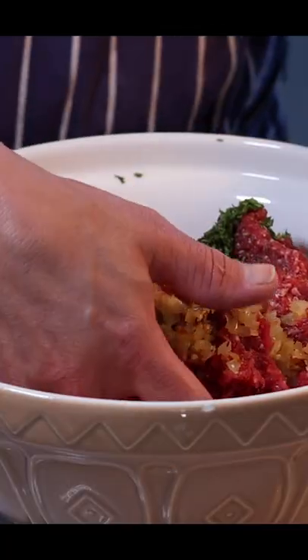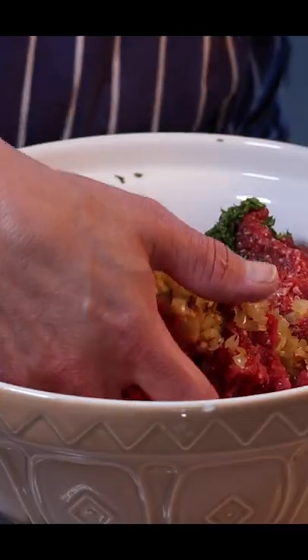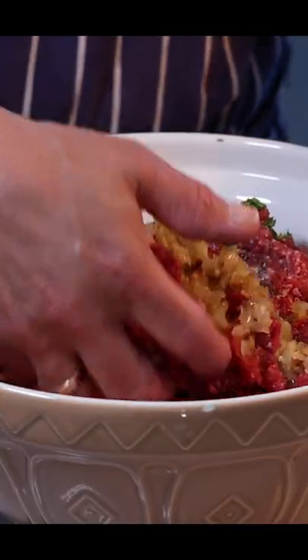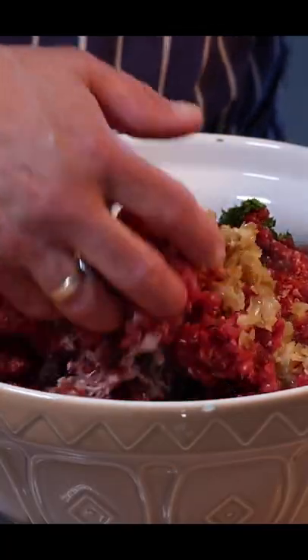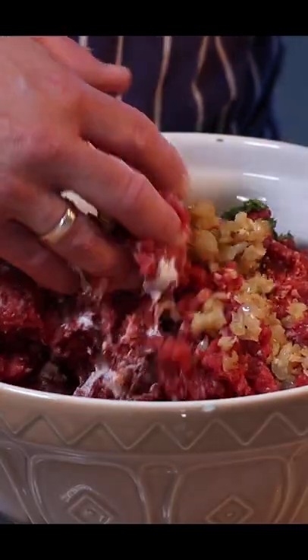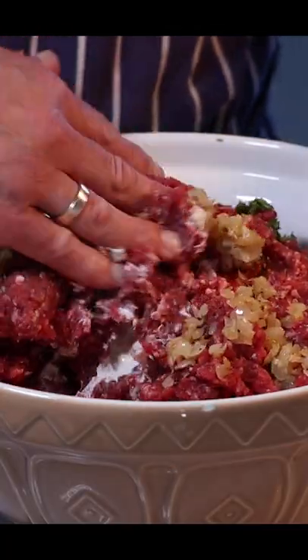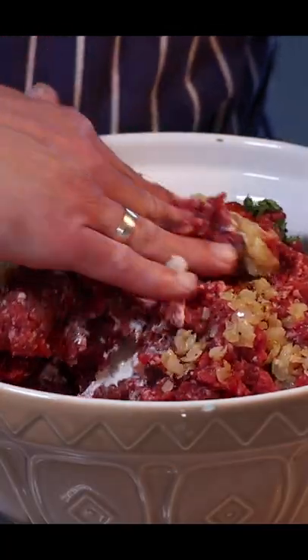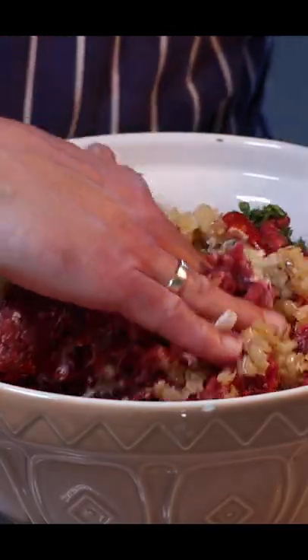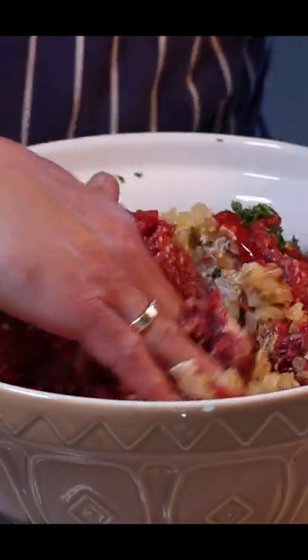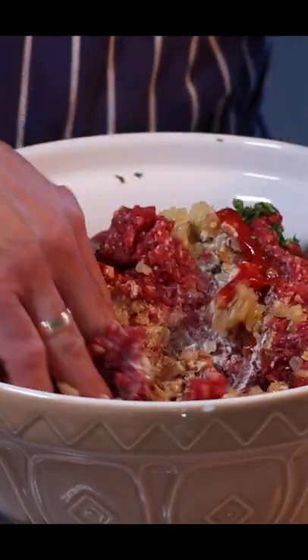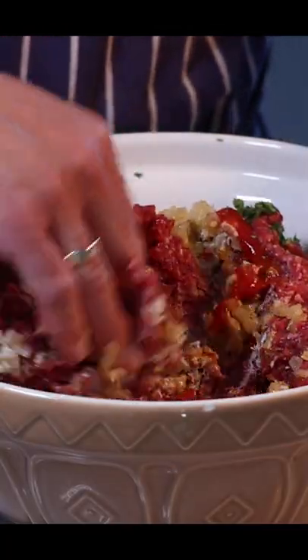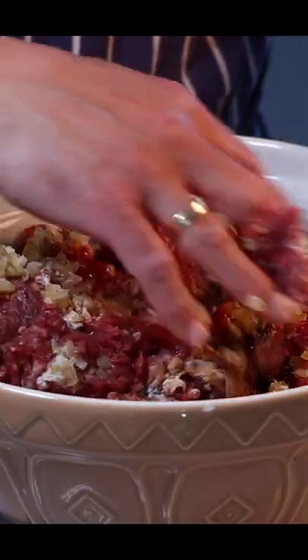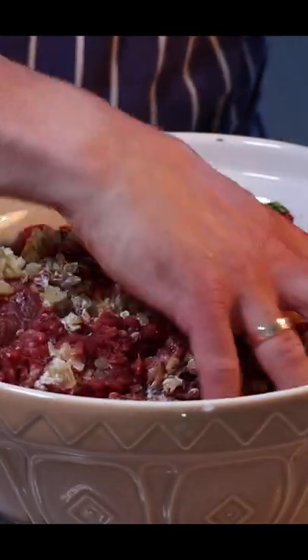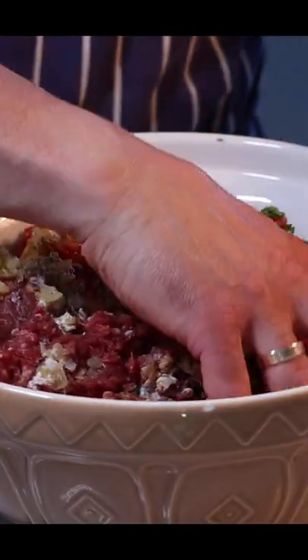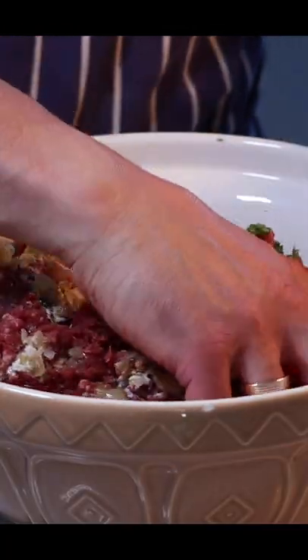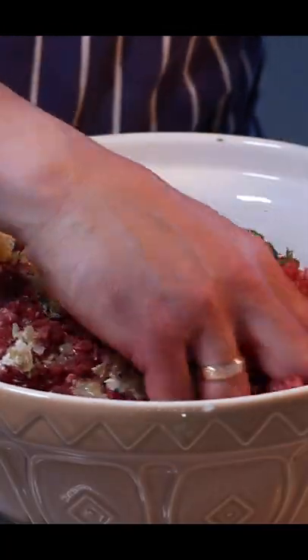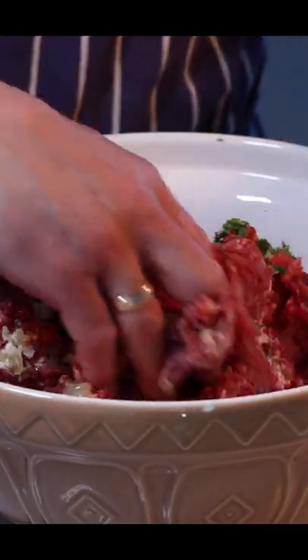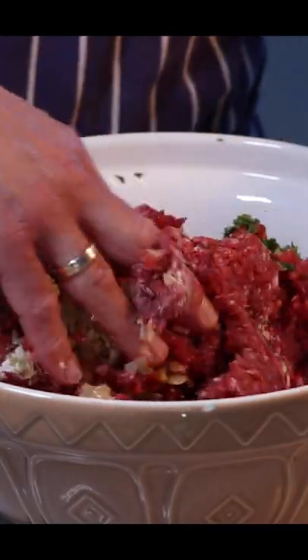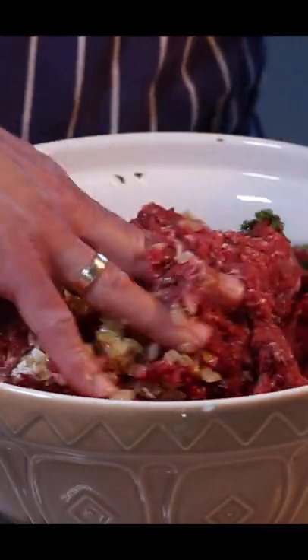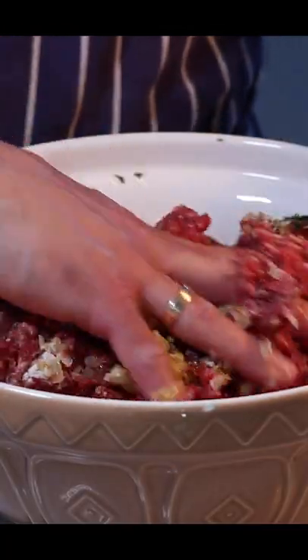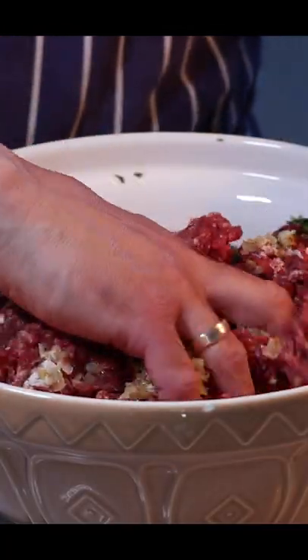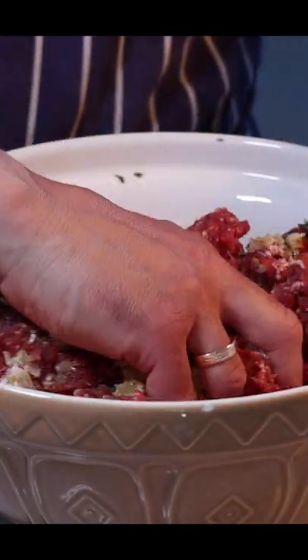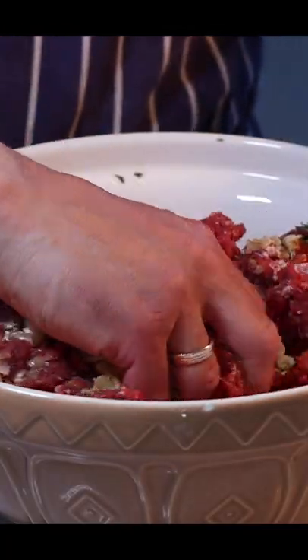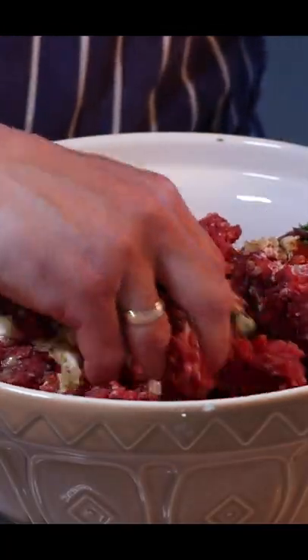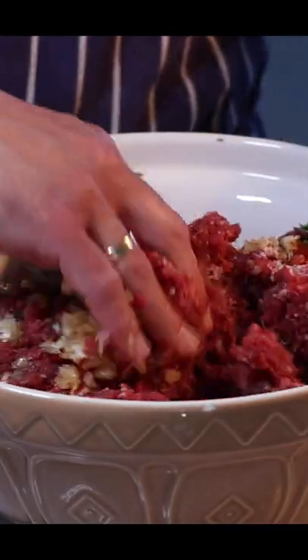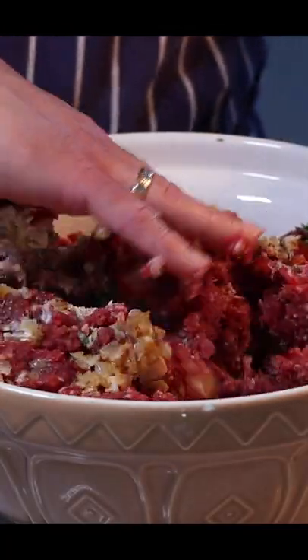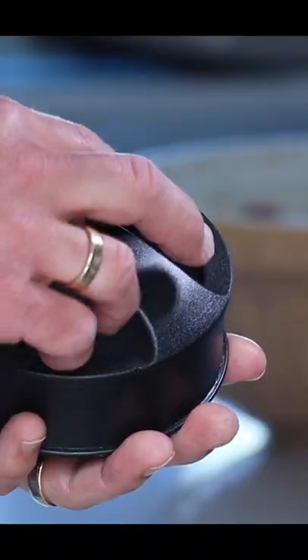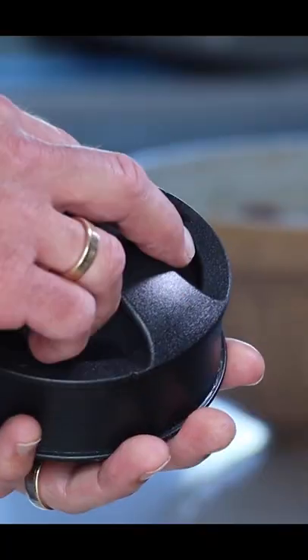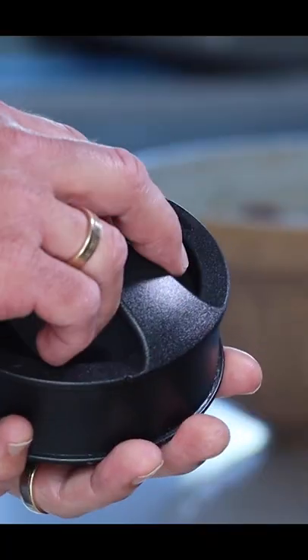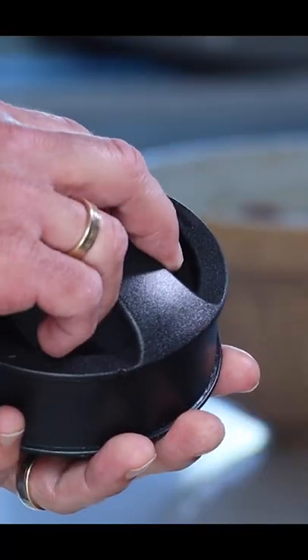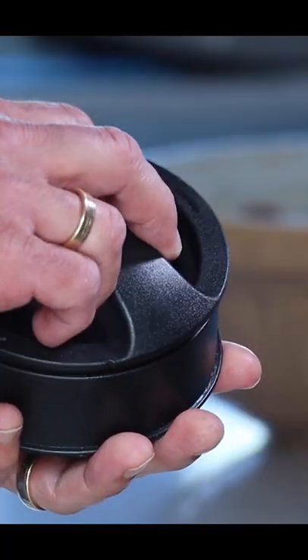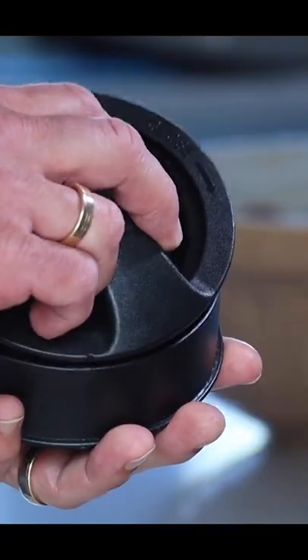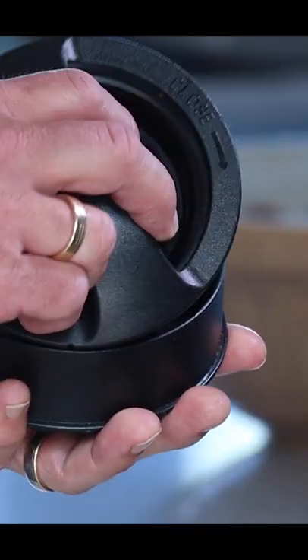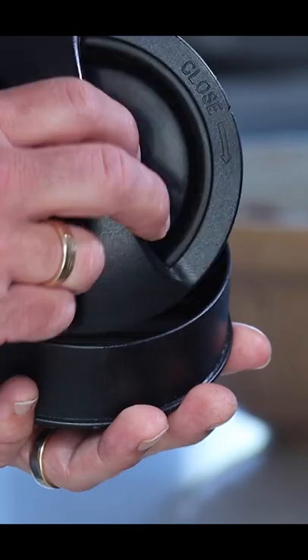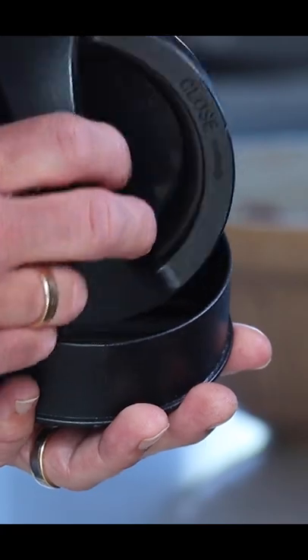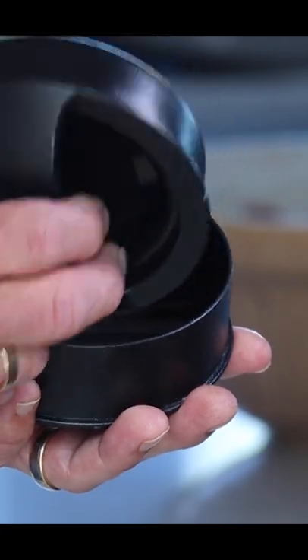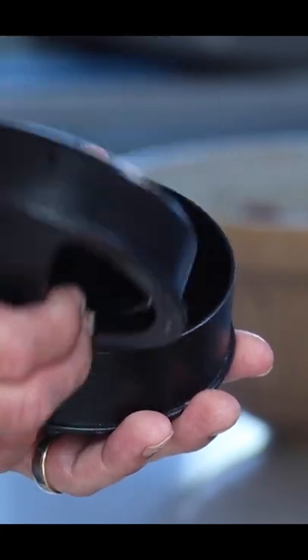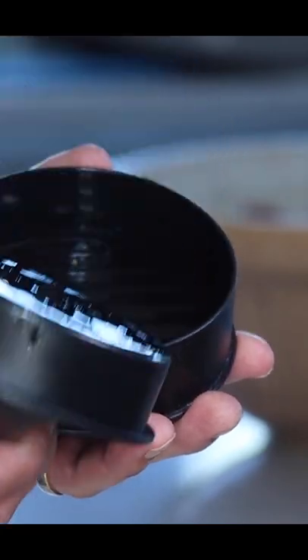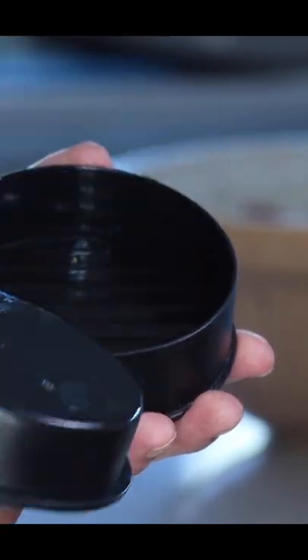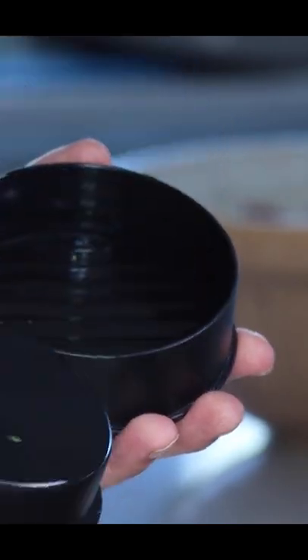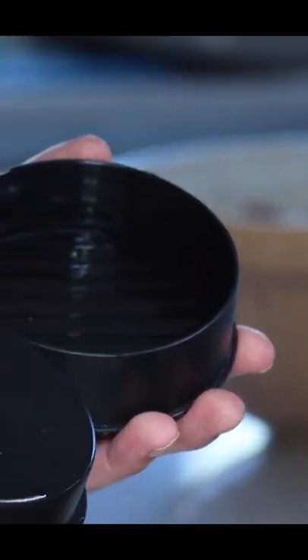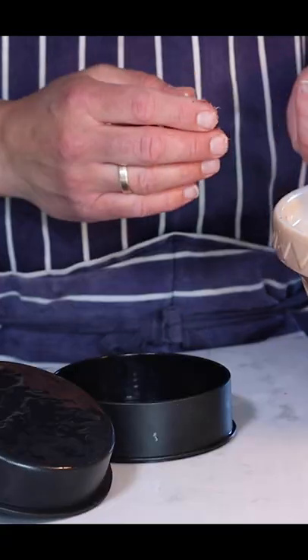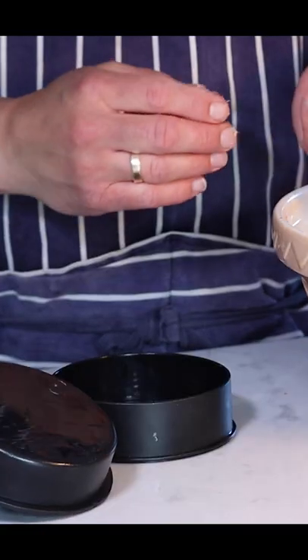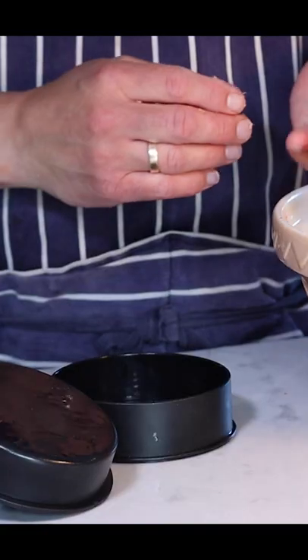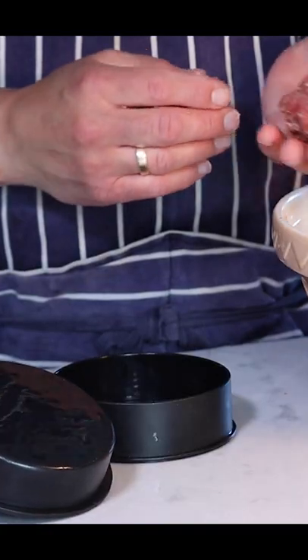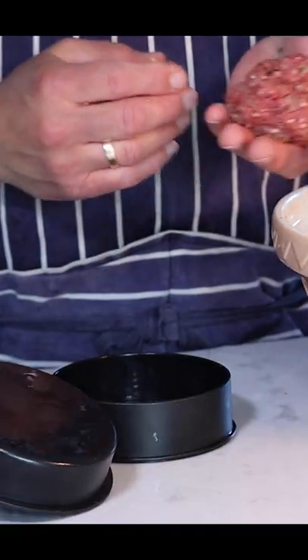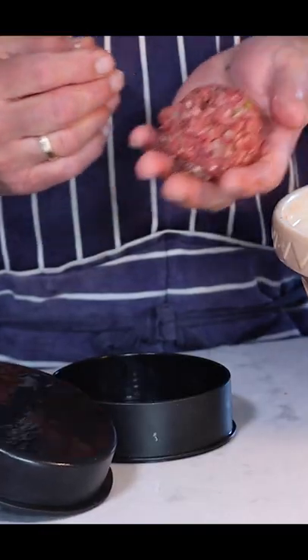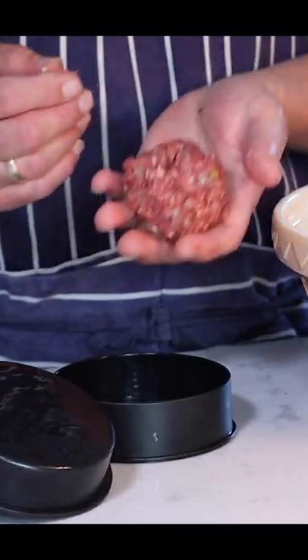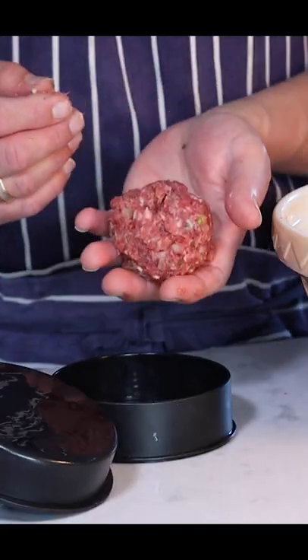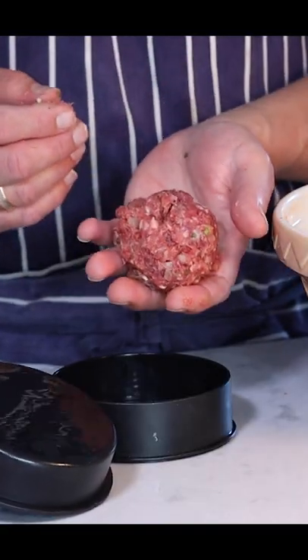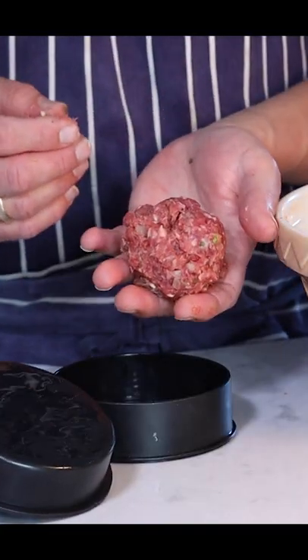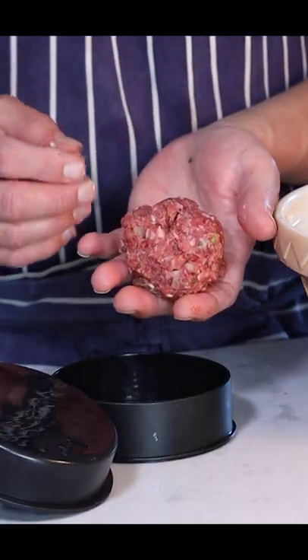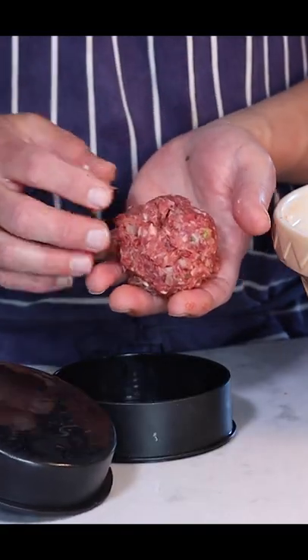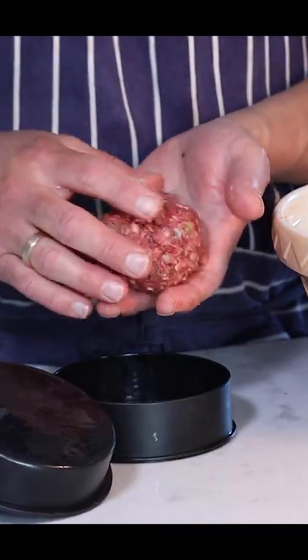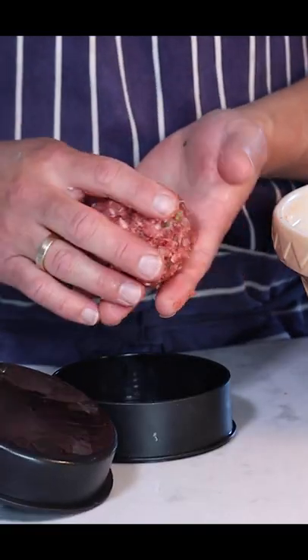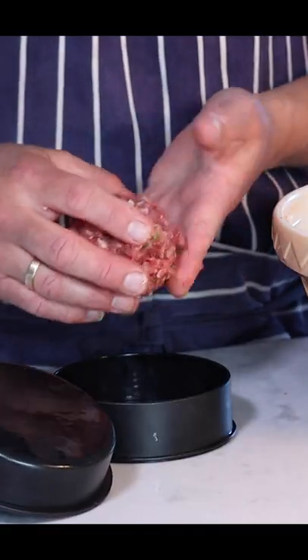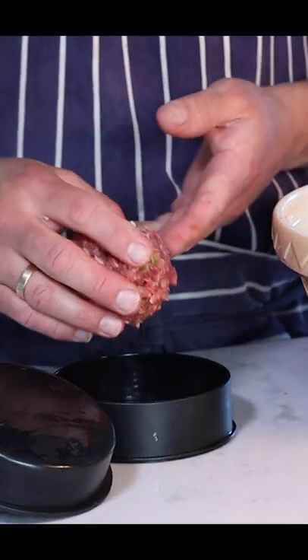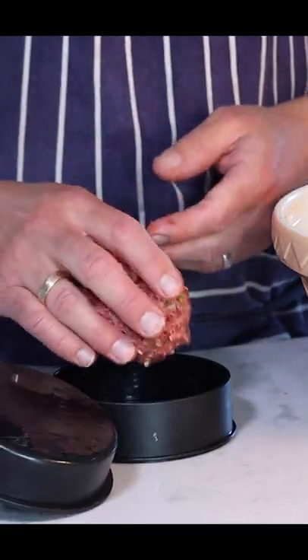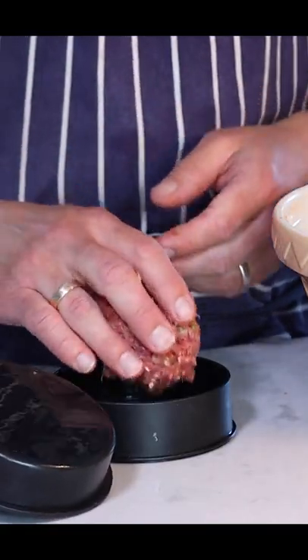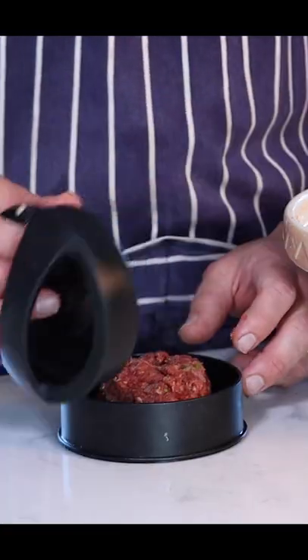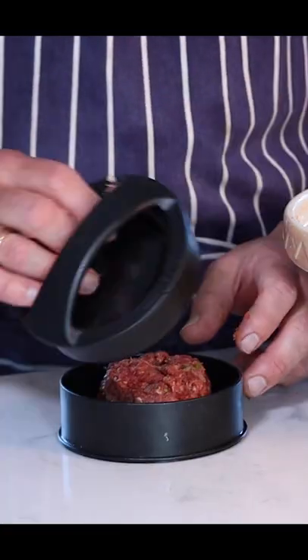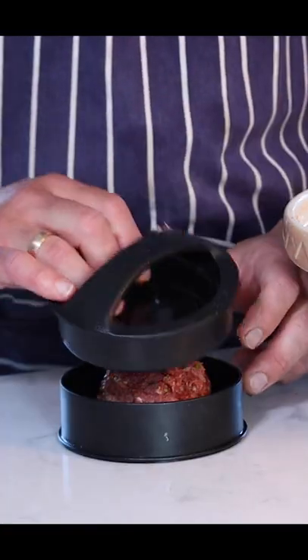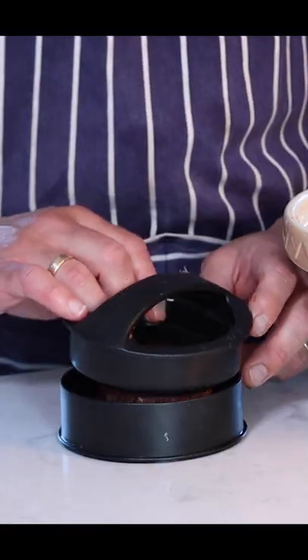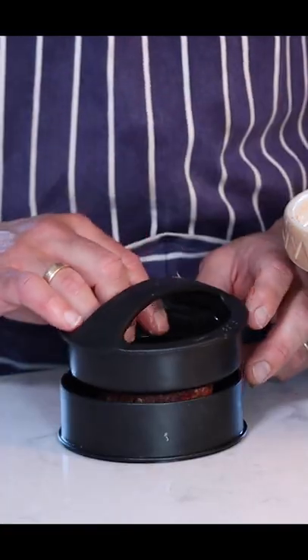Mix it by hand and form it into burgers, either by hand or using a burger press, like this.